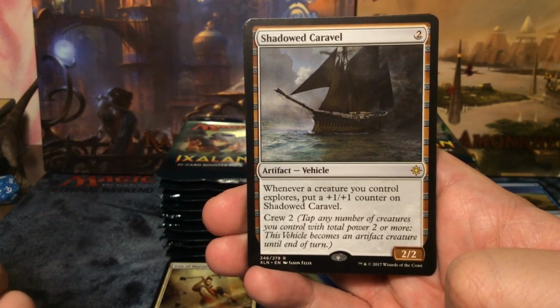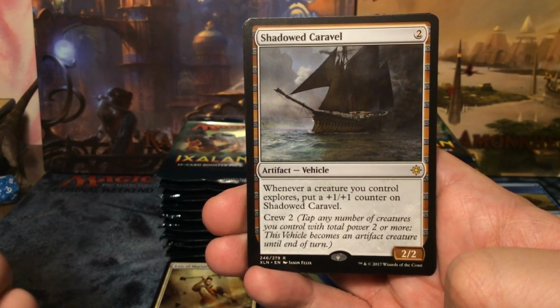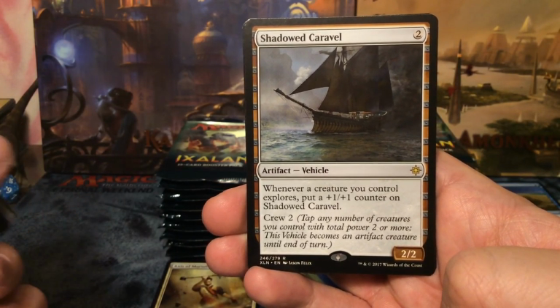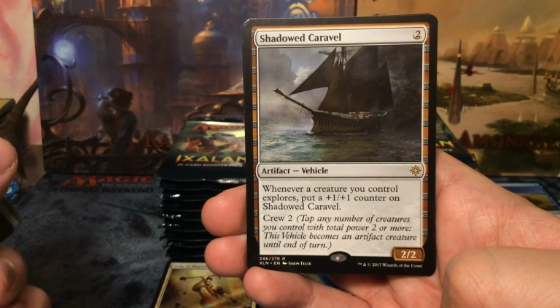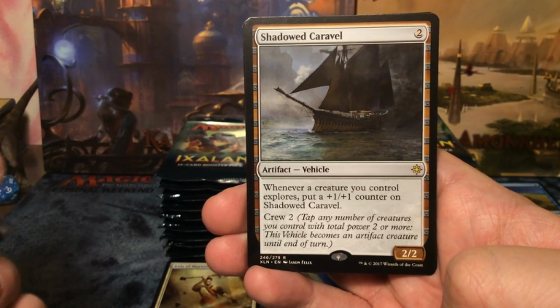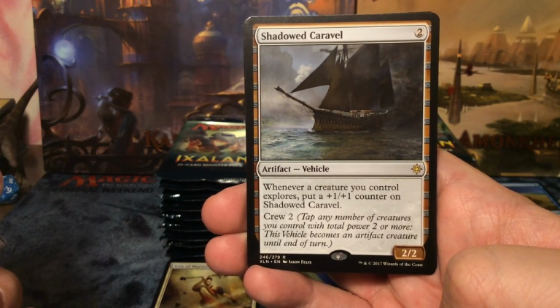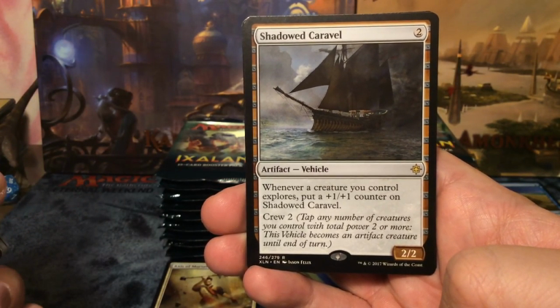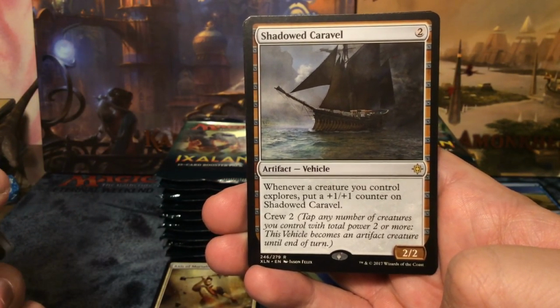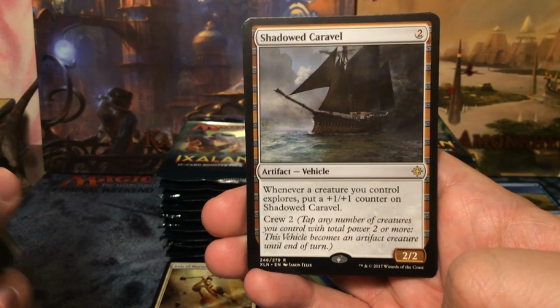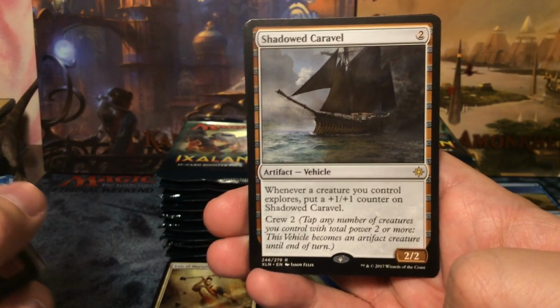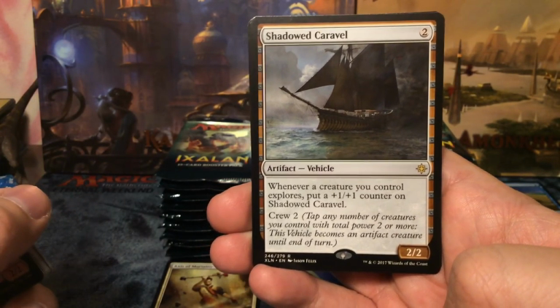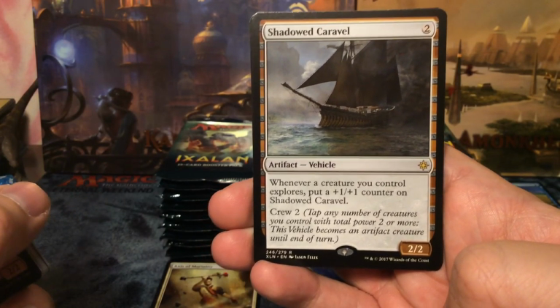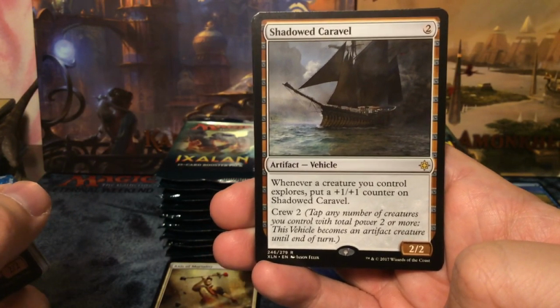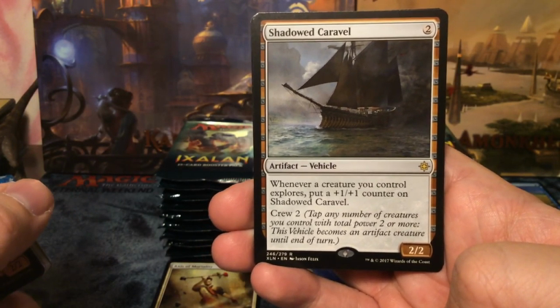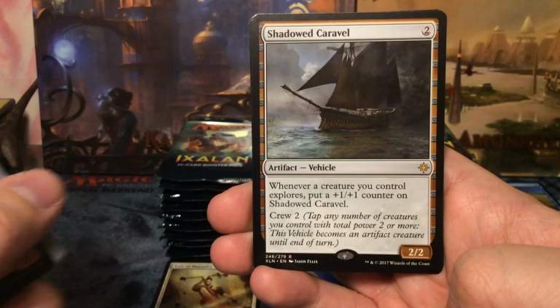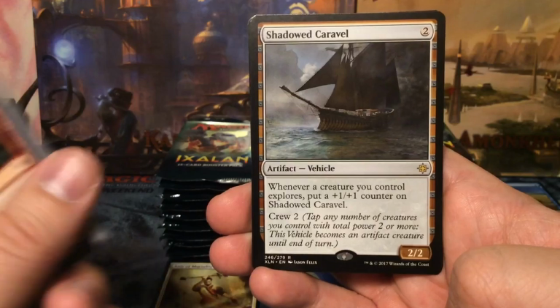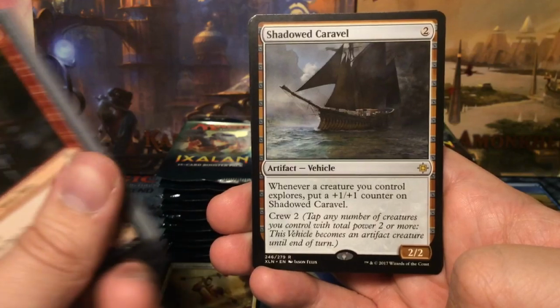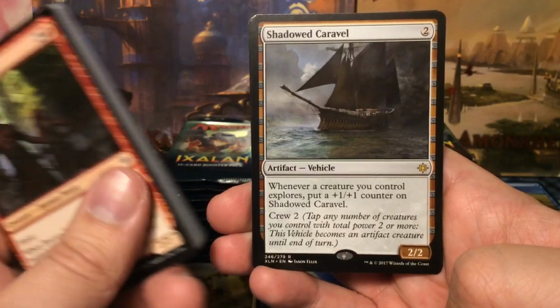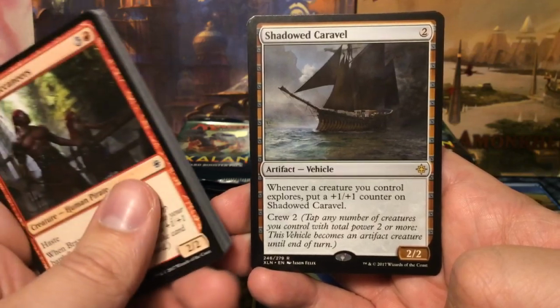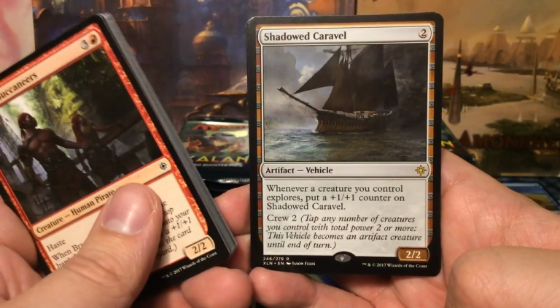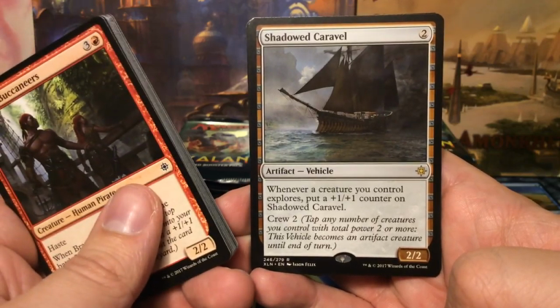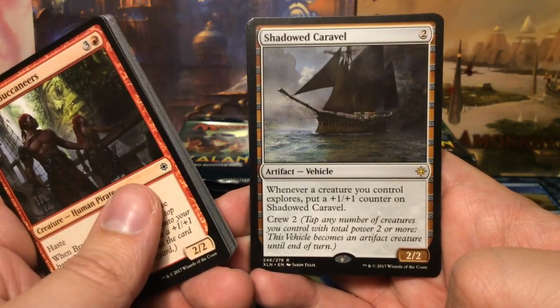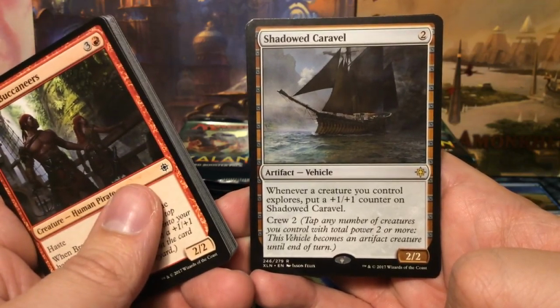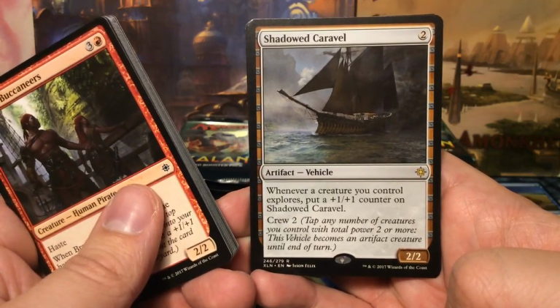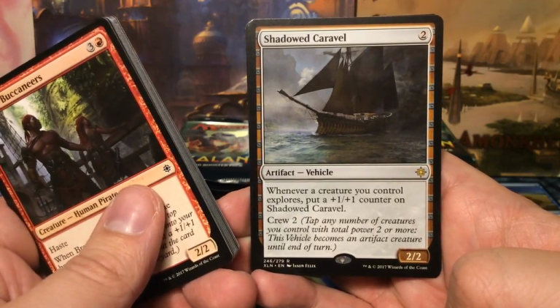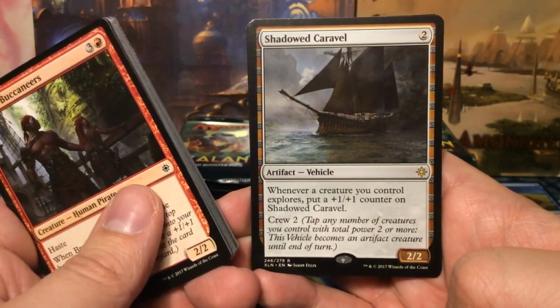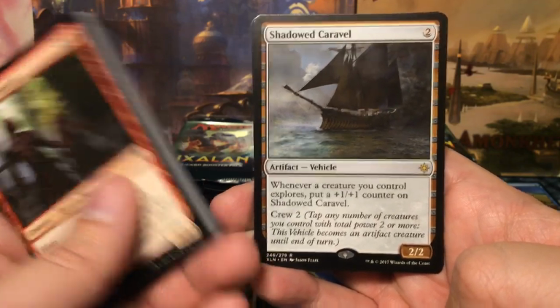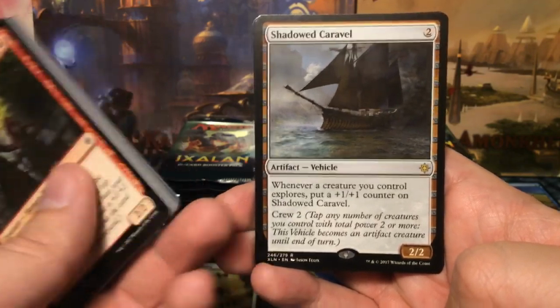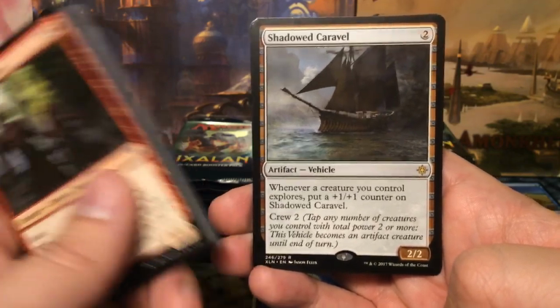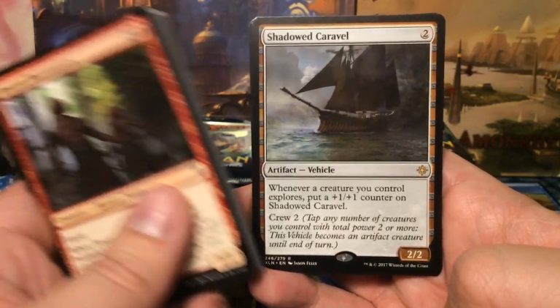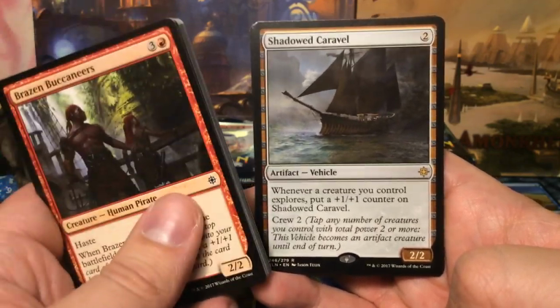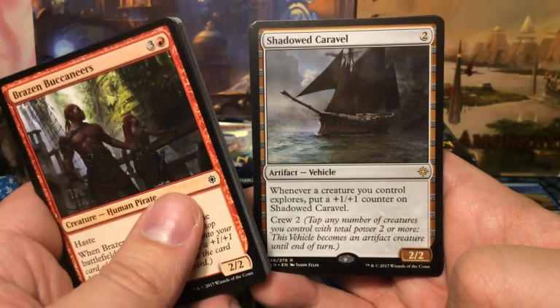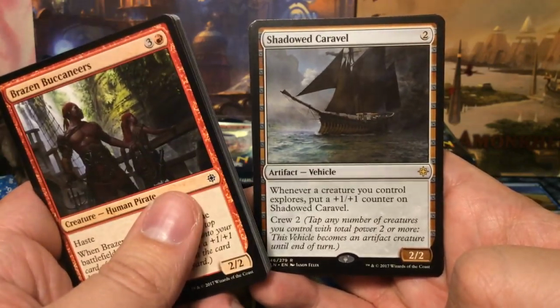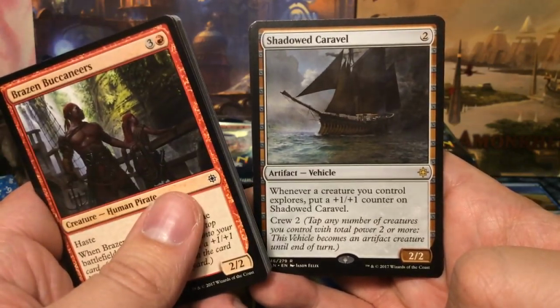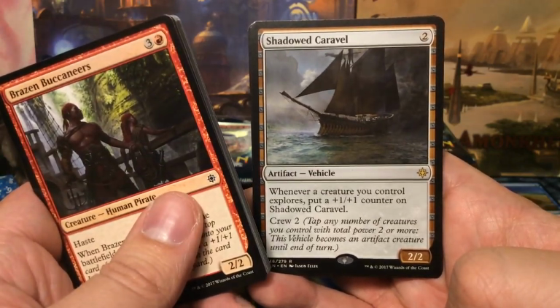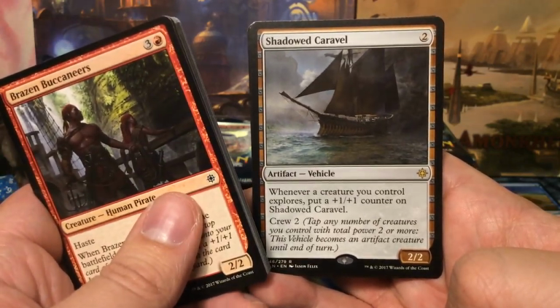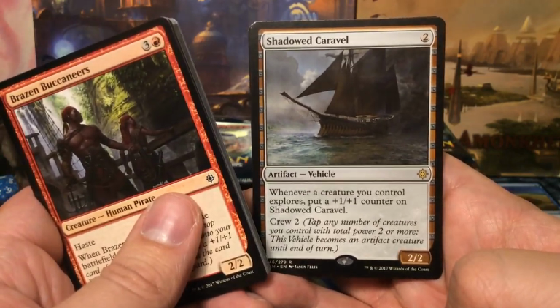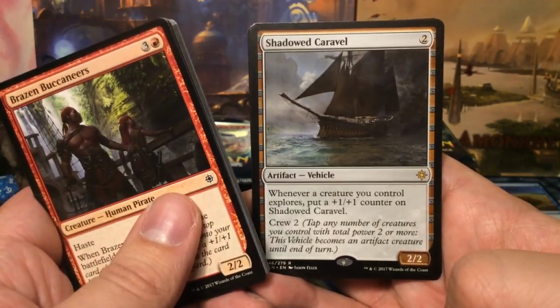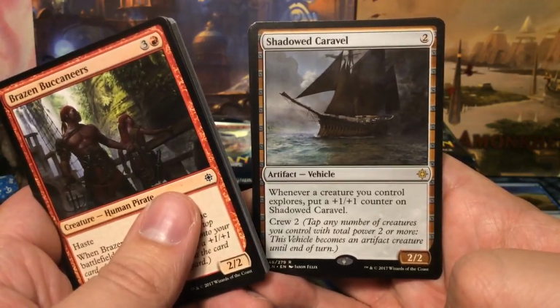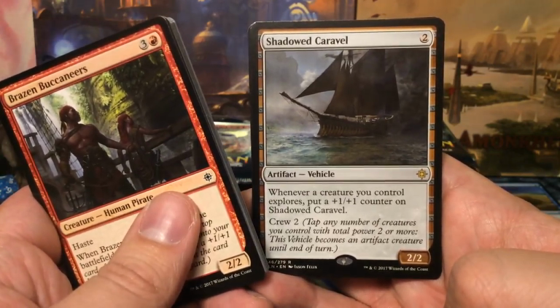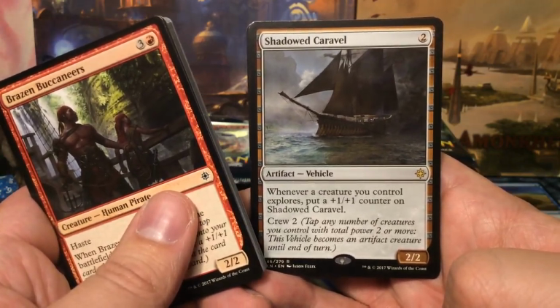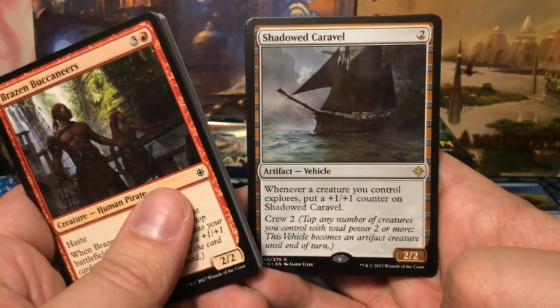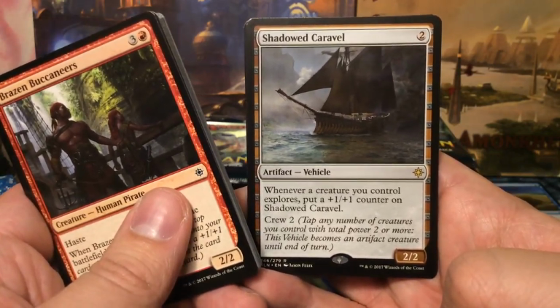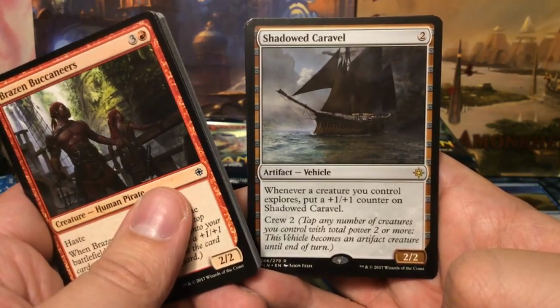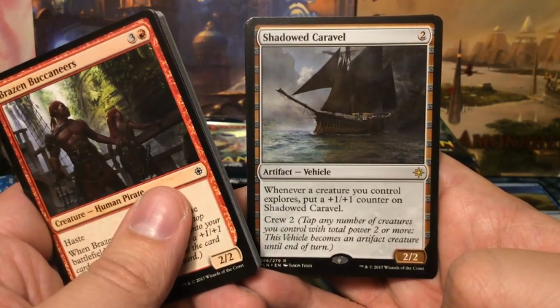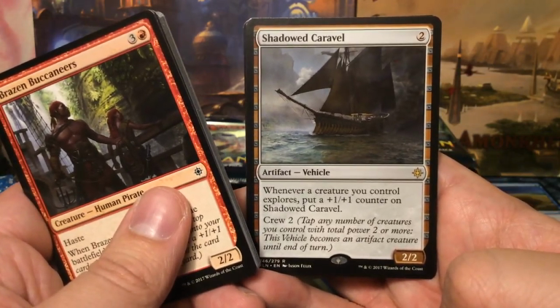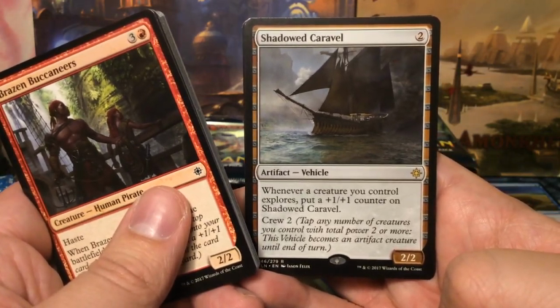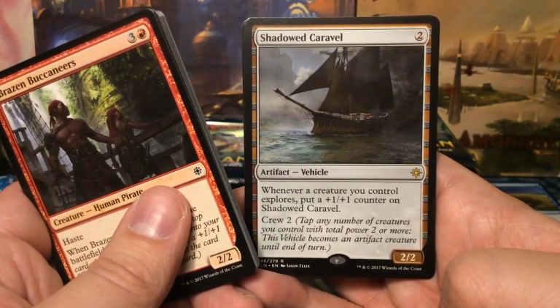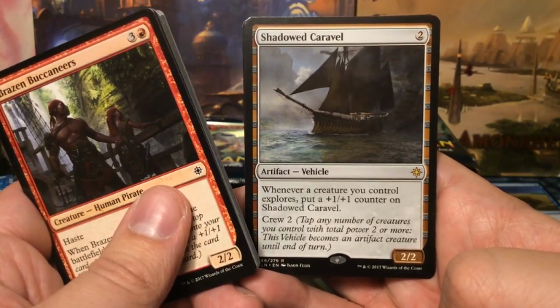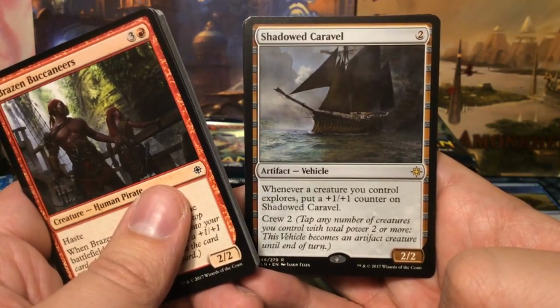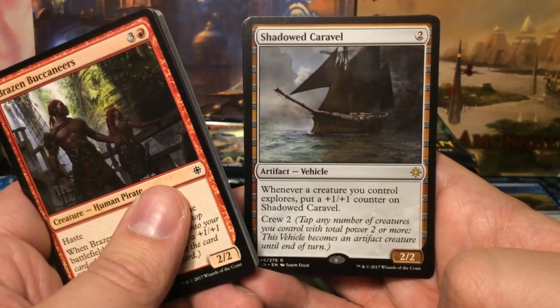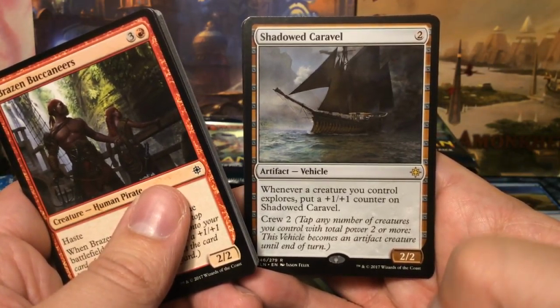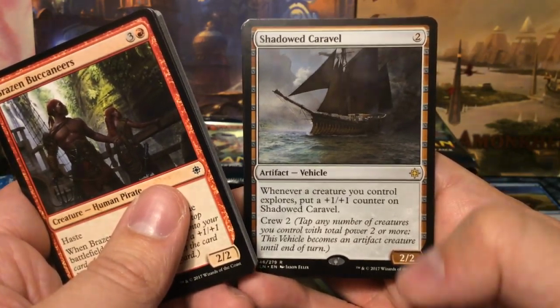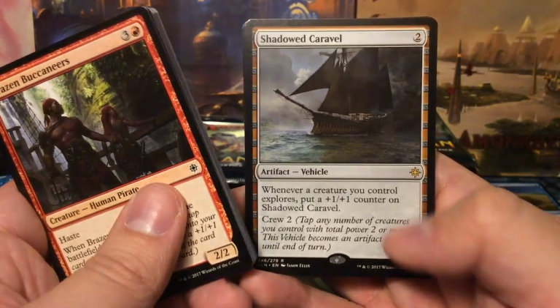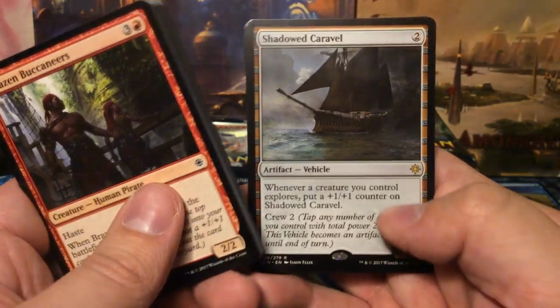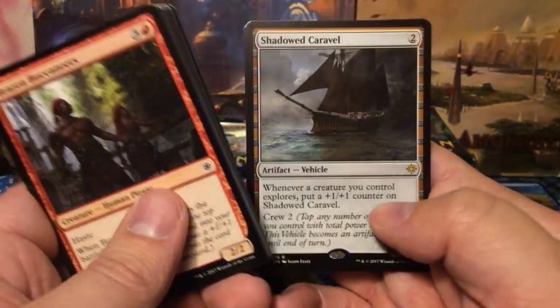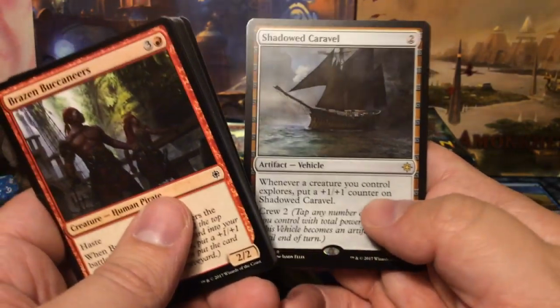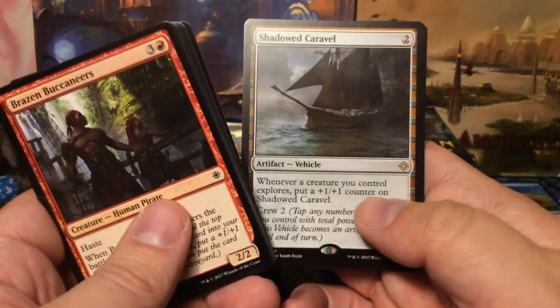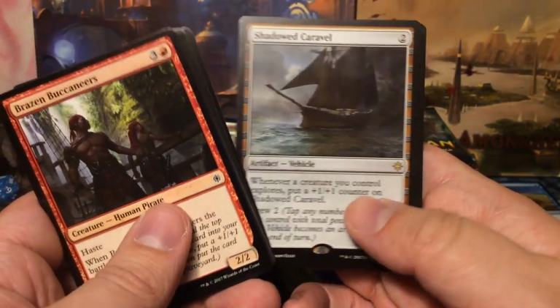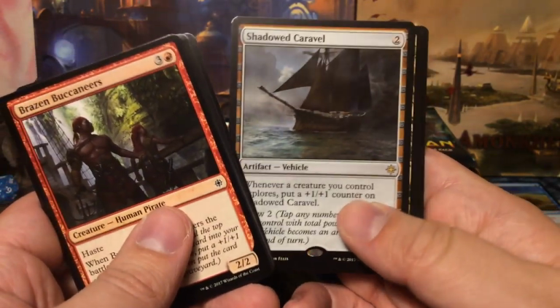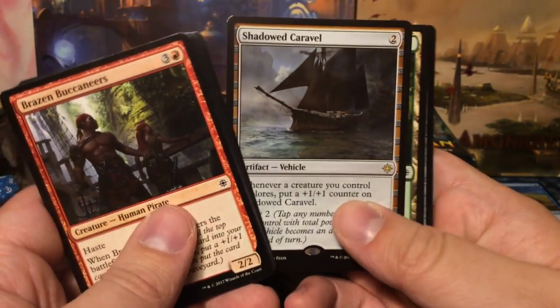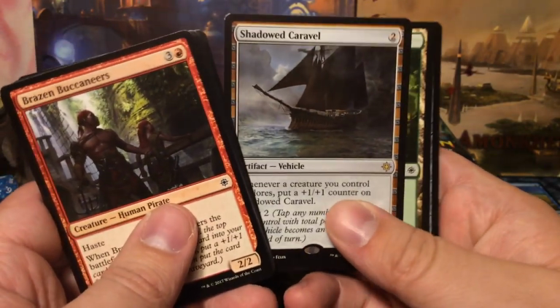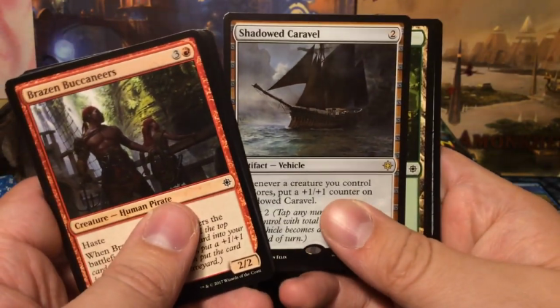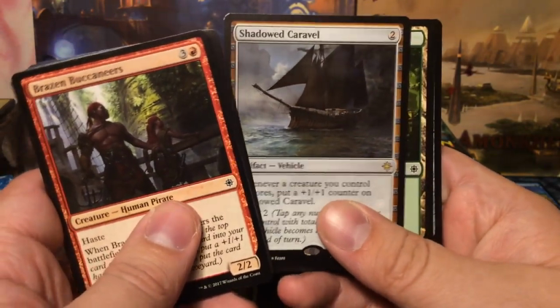Kitesail Freebooter, Pillar of Origins, Stormfleet Spy, and we get Shadowed Caravel — a two-mana 2/2 artifact vehicle that crews for two. Whenever a creature you control explores, put a +1/+1 counter on Shadowed Caravel.